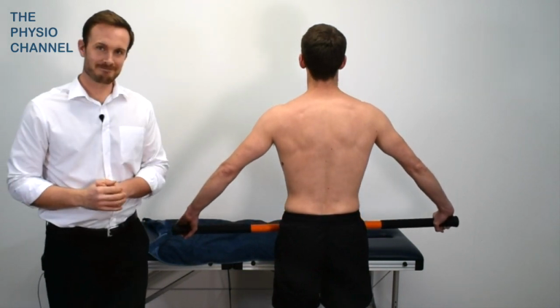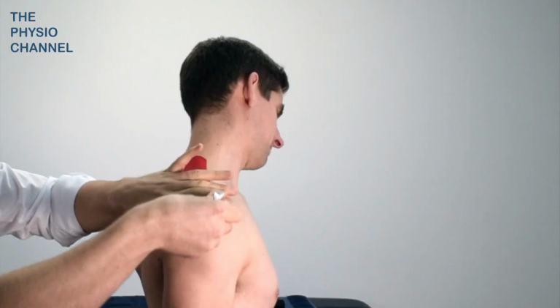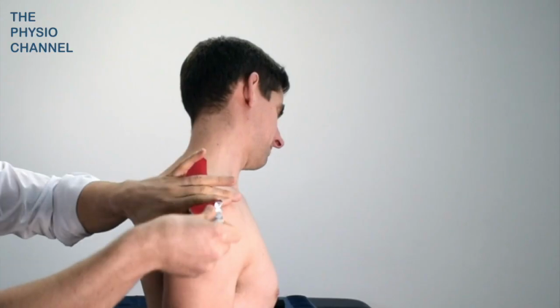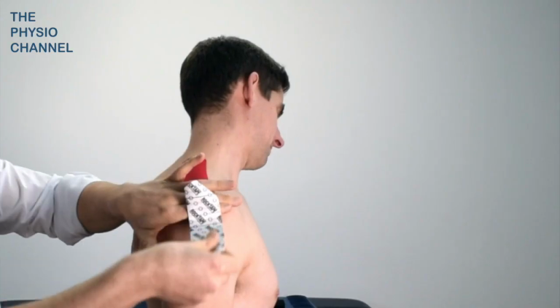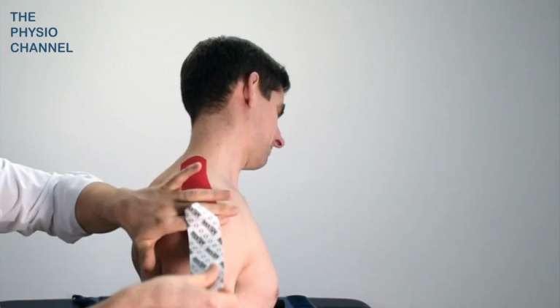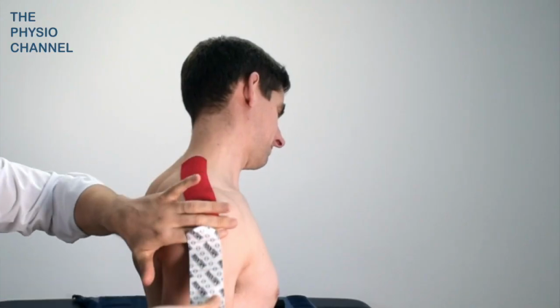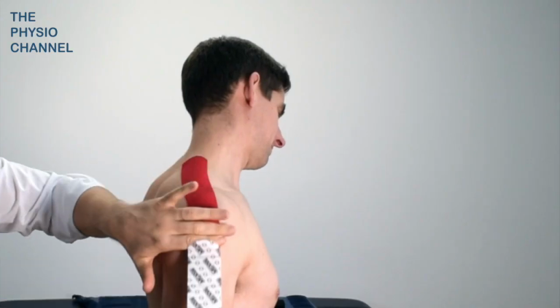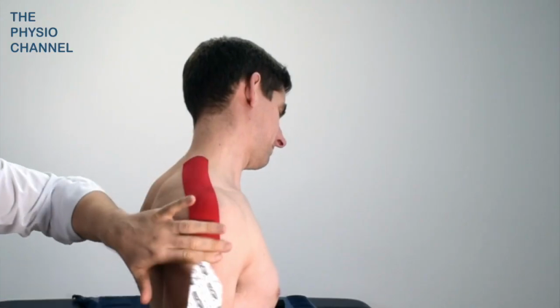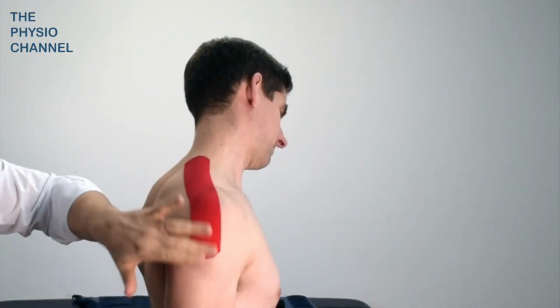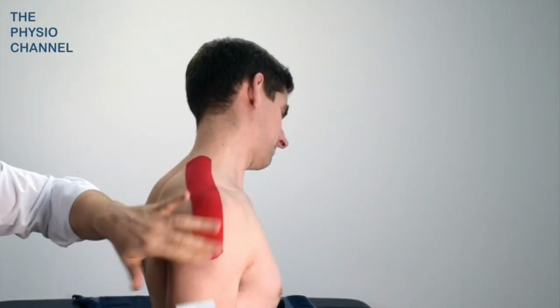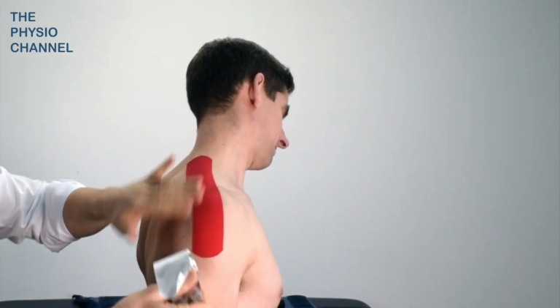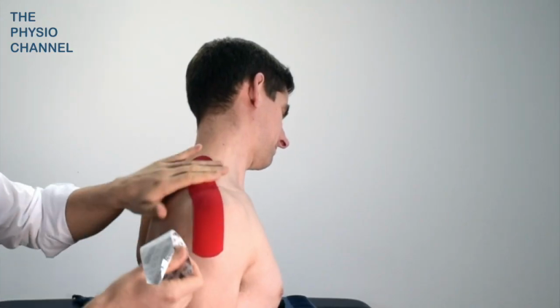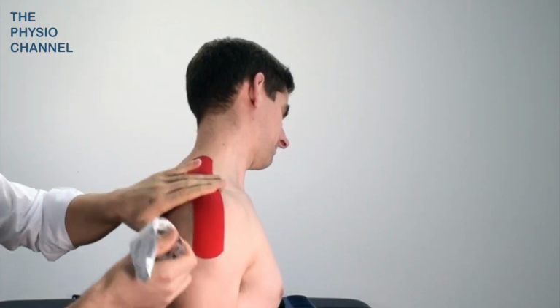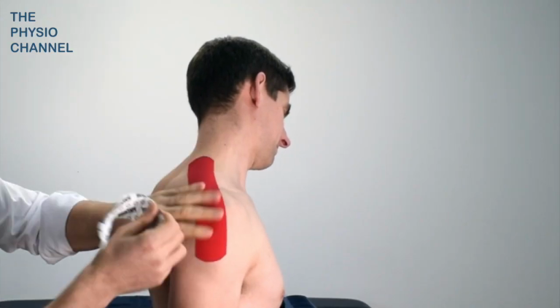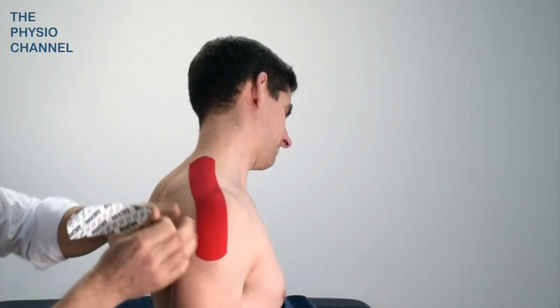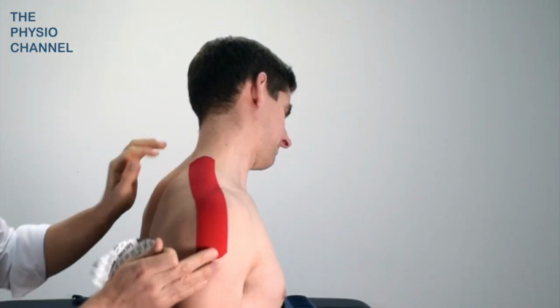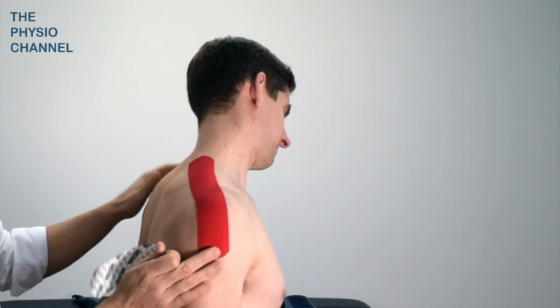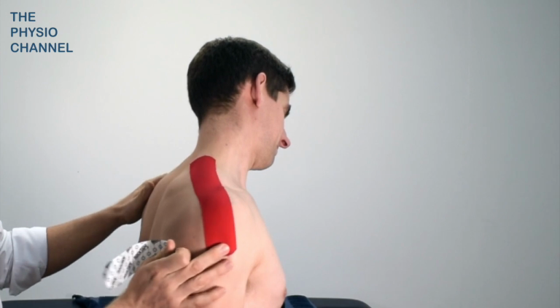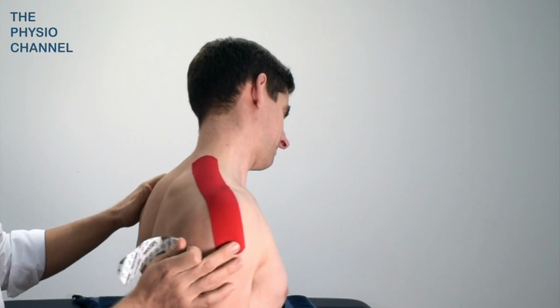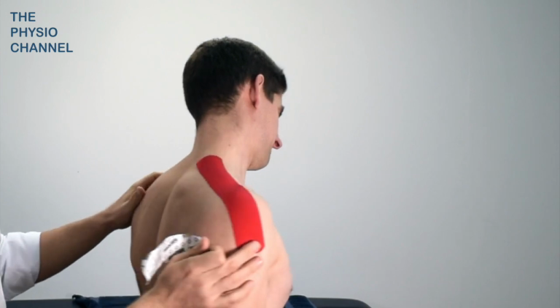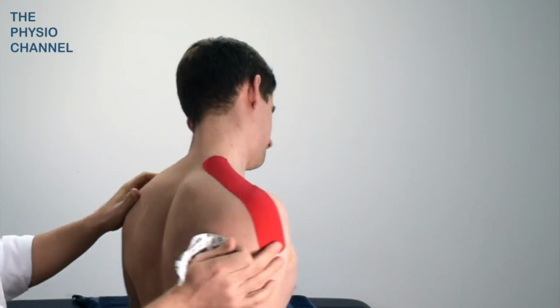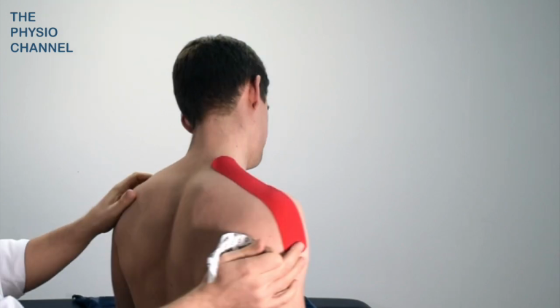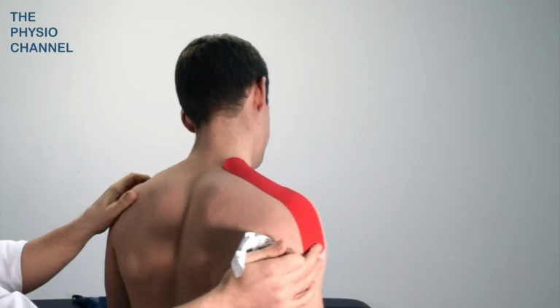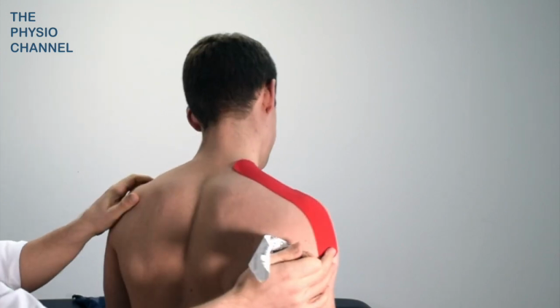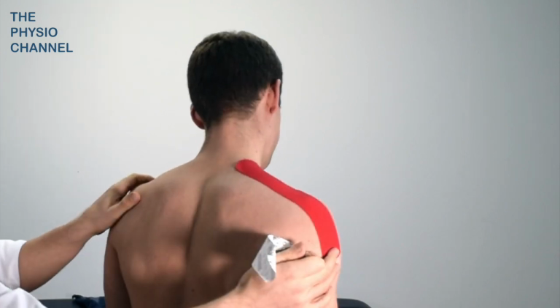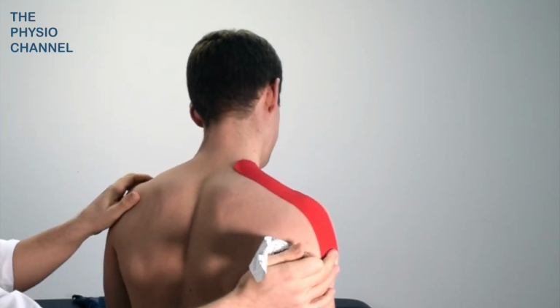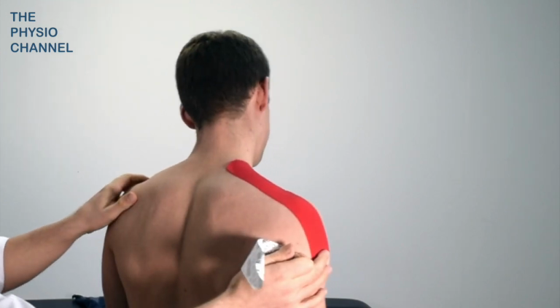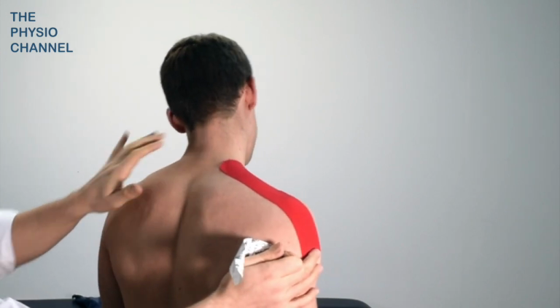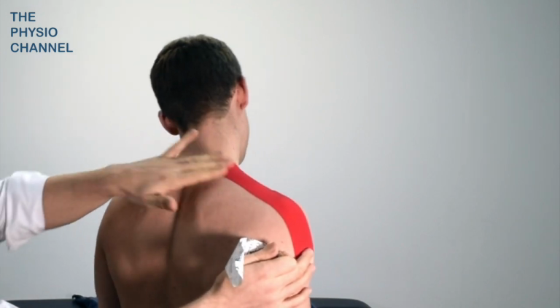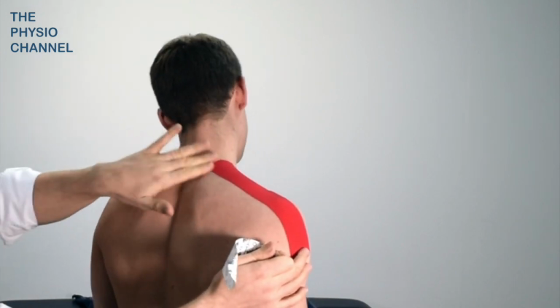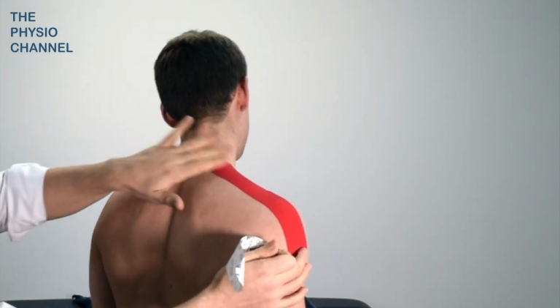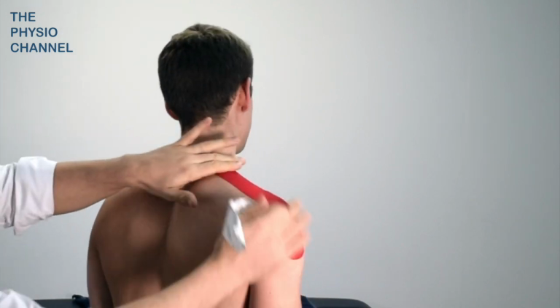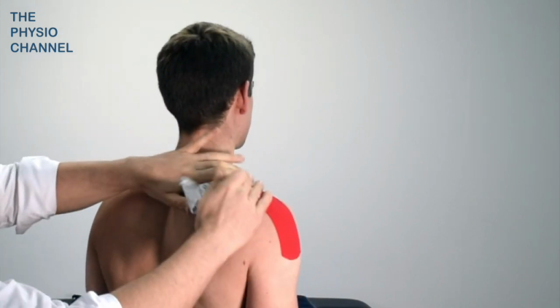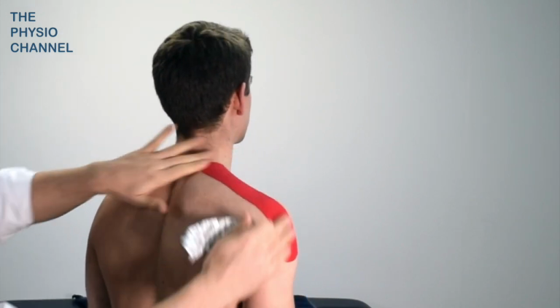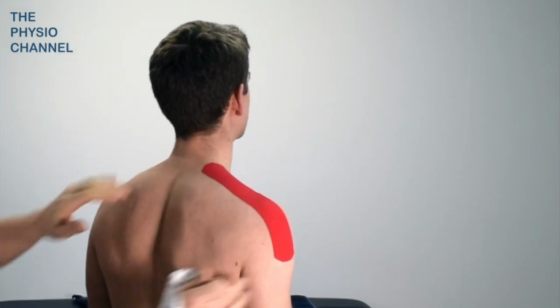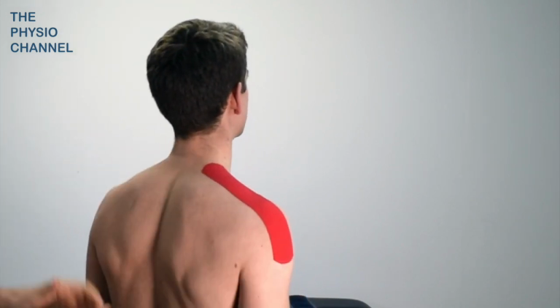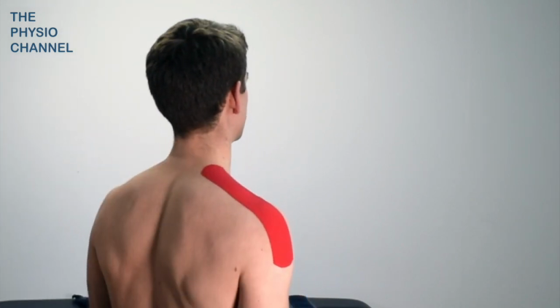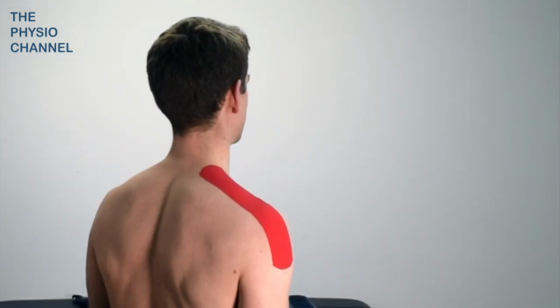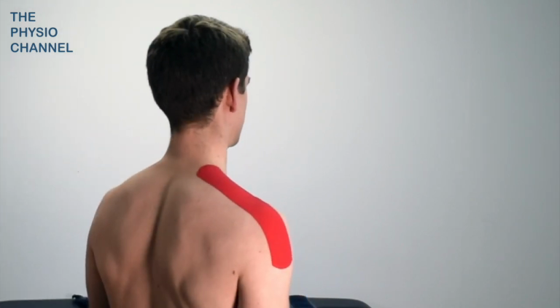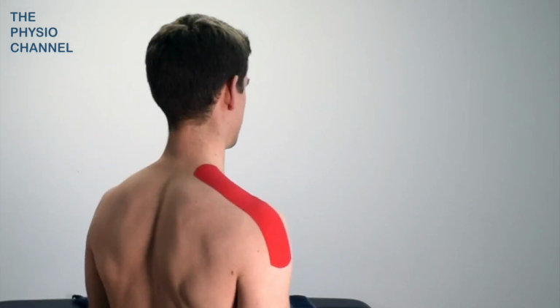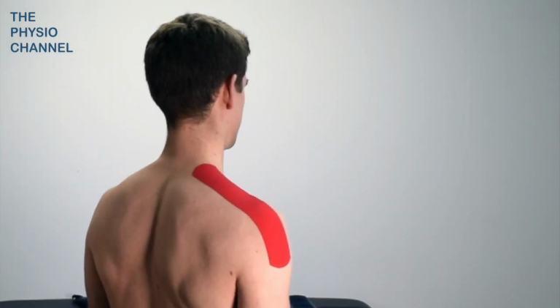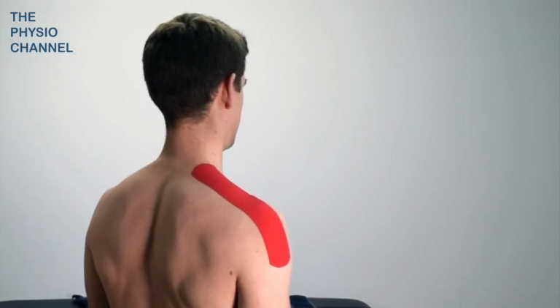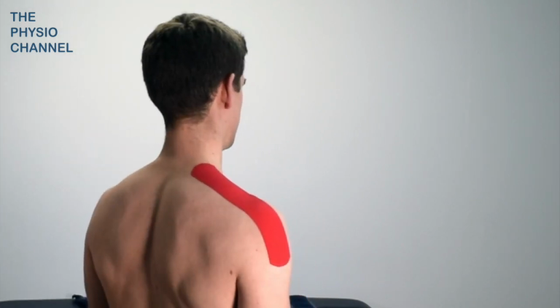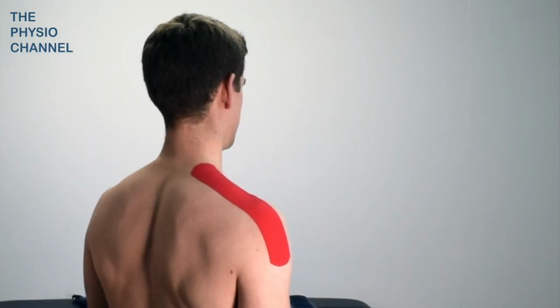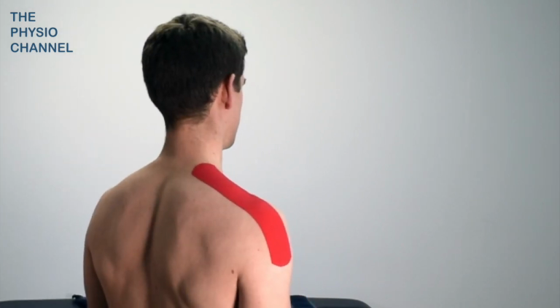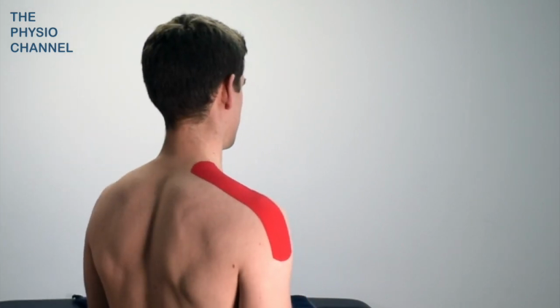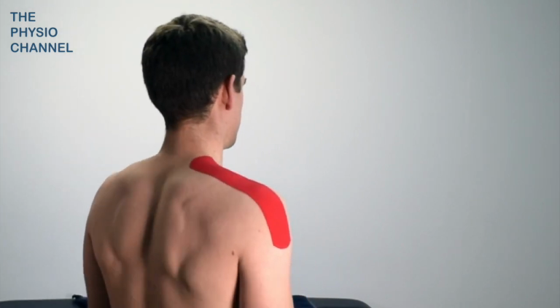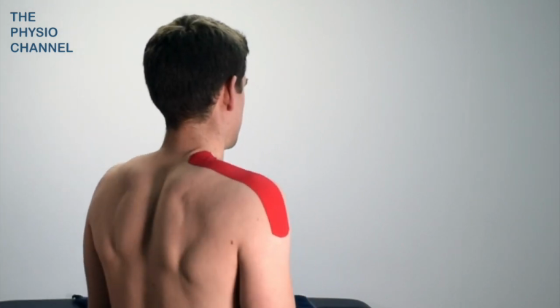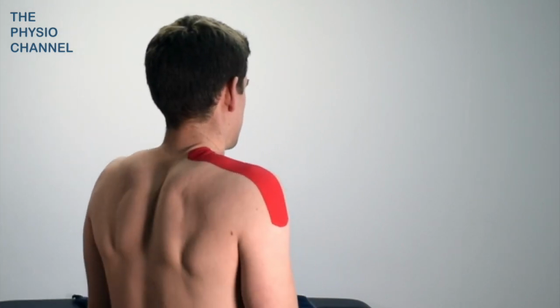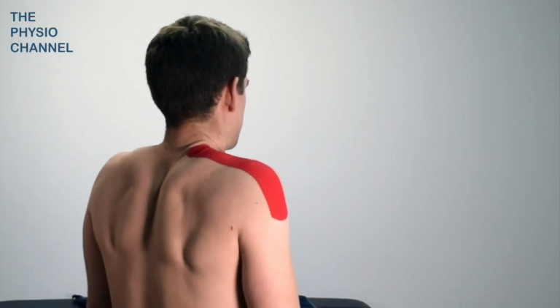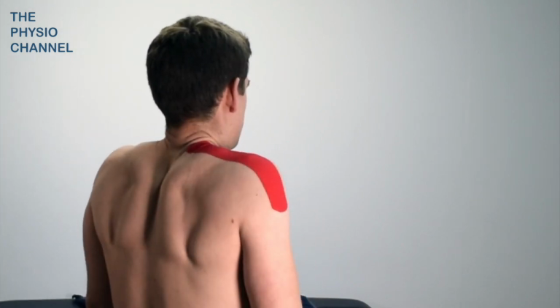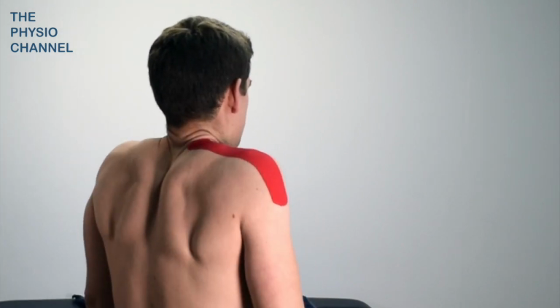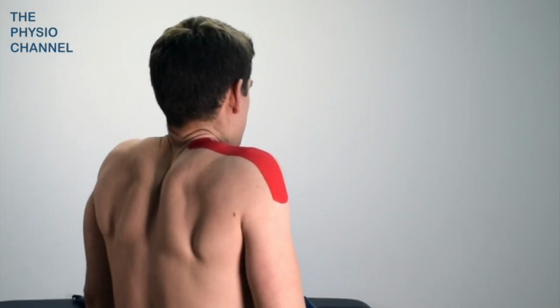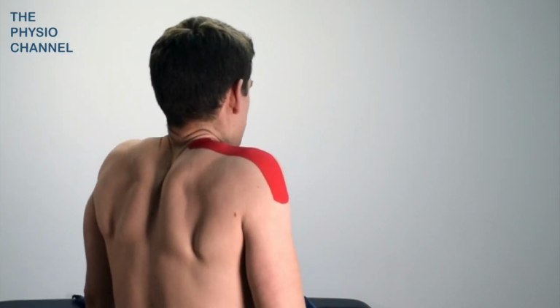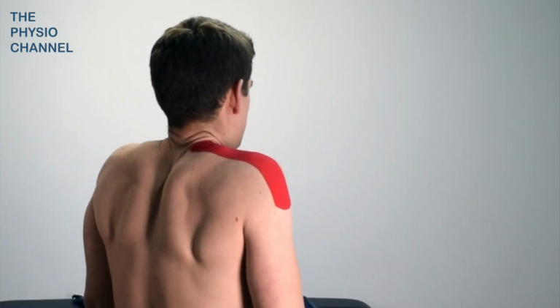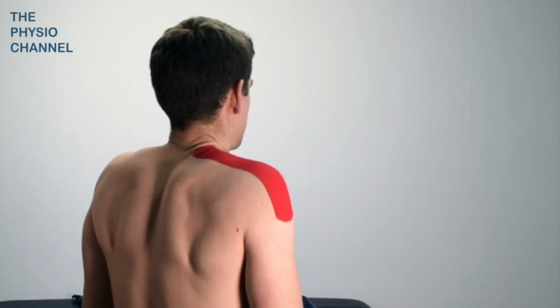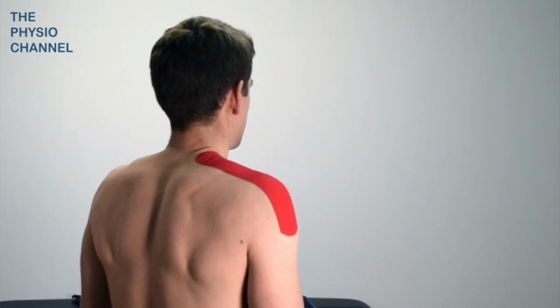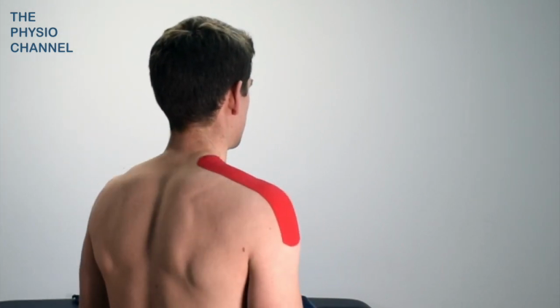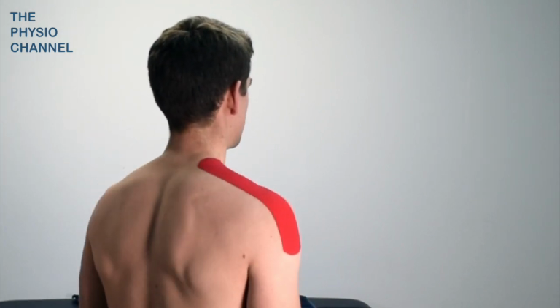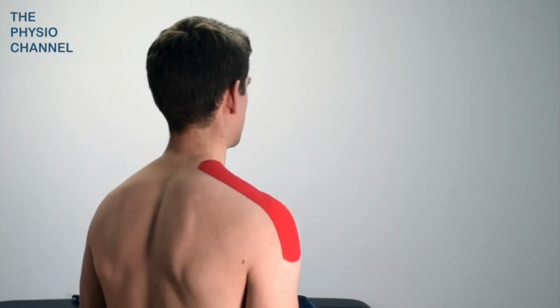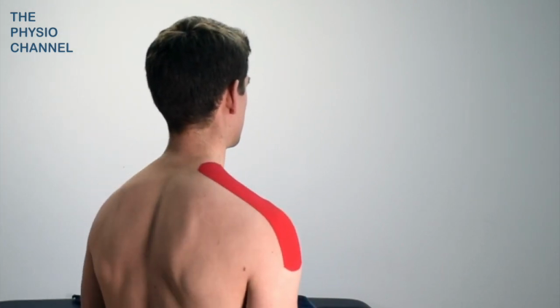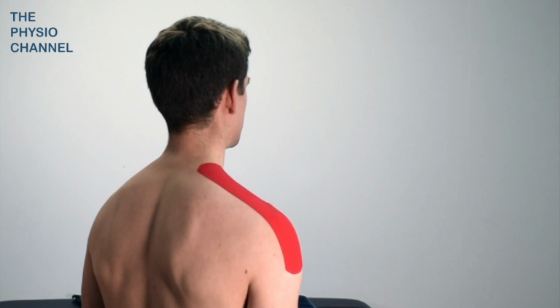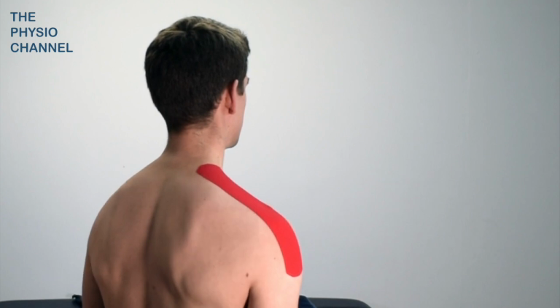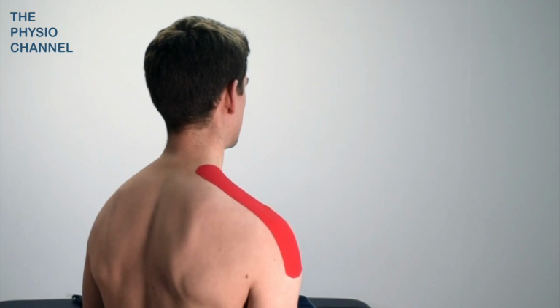The cutaneous stimulation provided by a piece of tape may also help to facilitate a slight increase in shoulder girdle elevation.